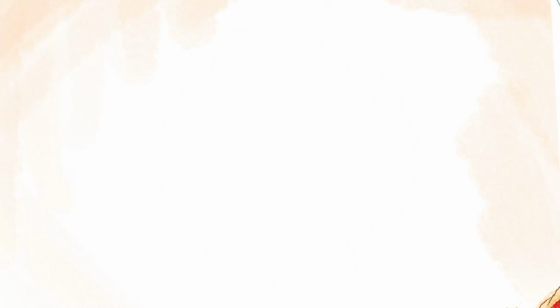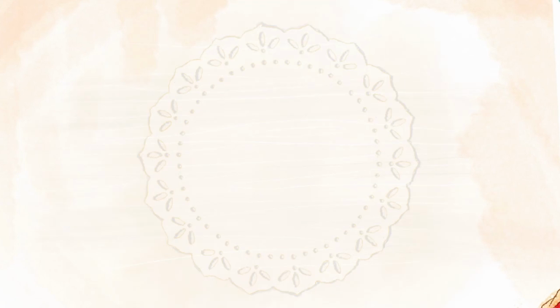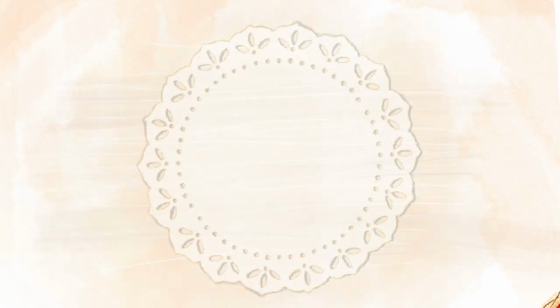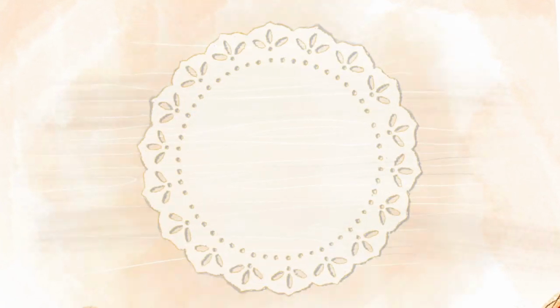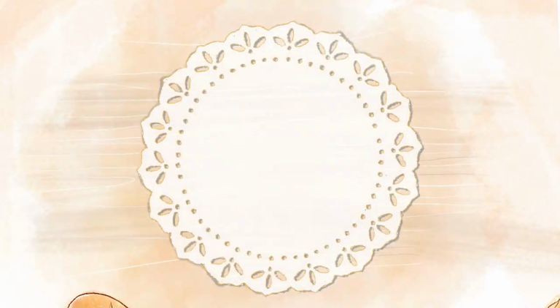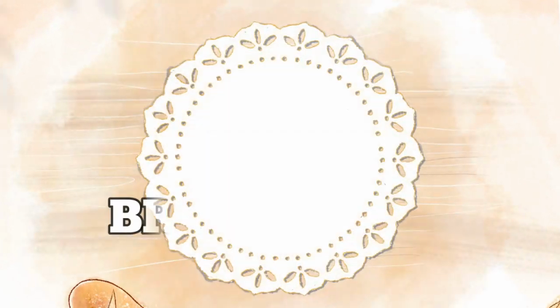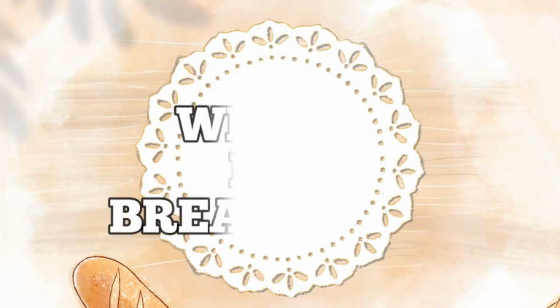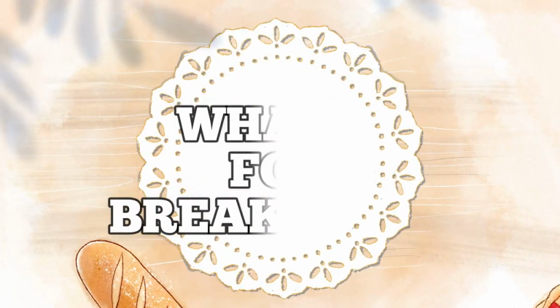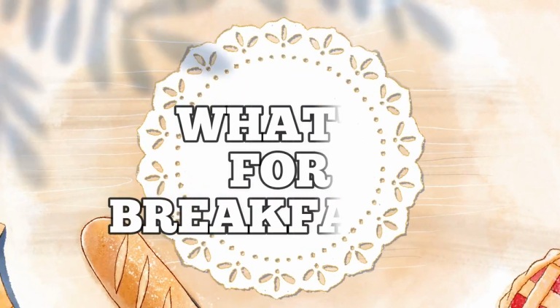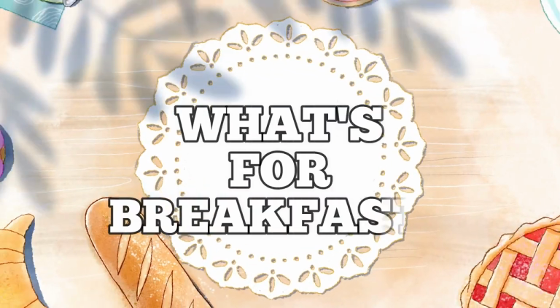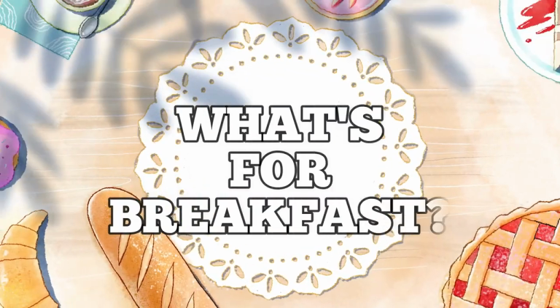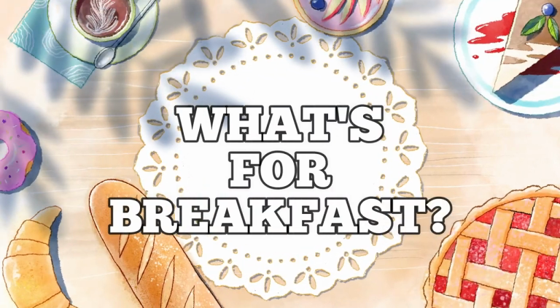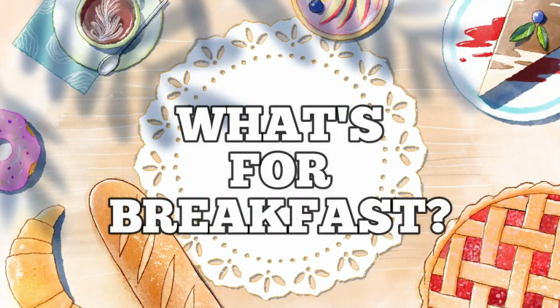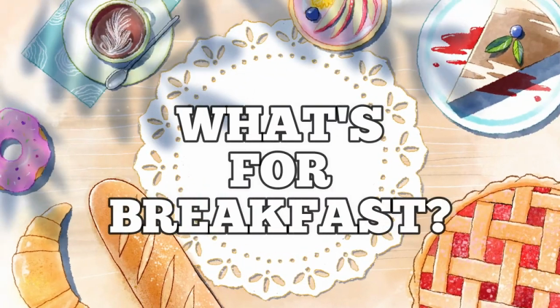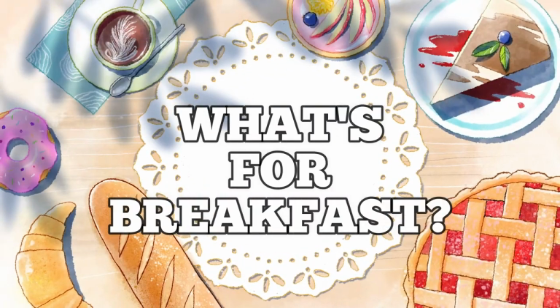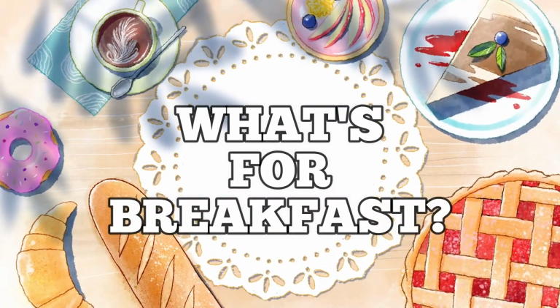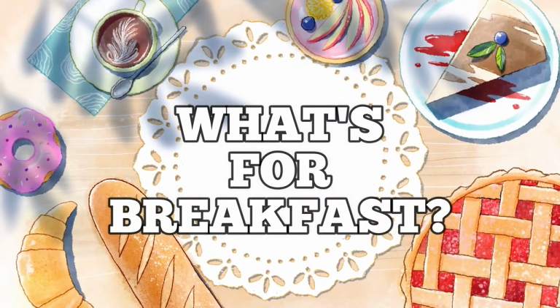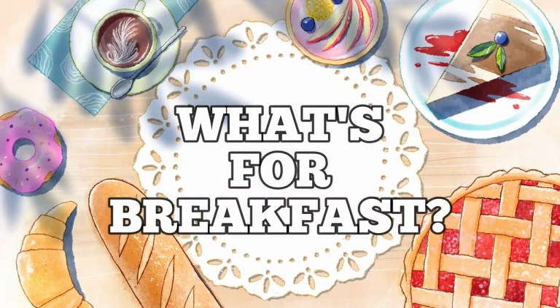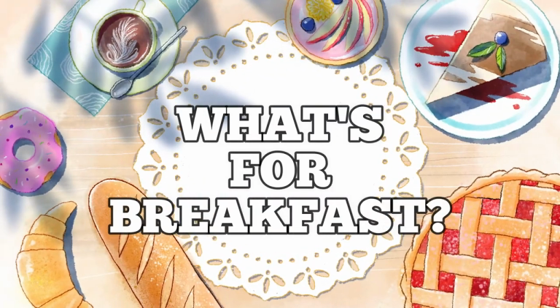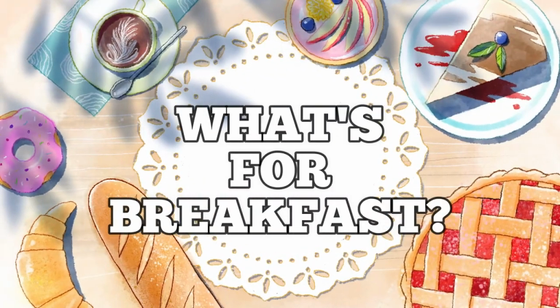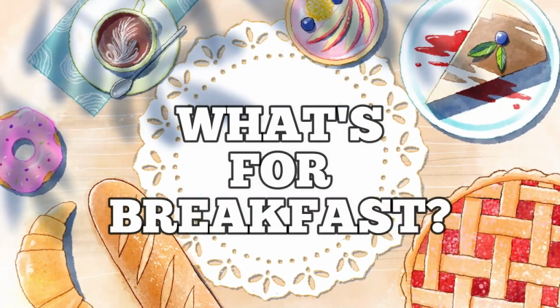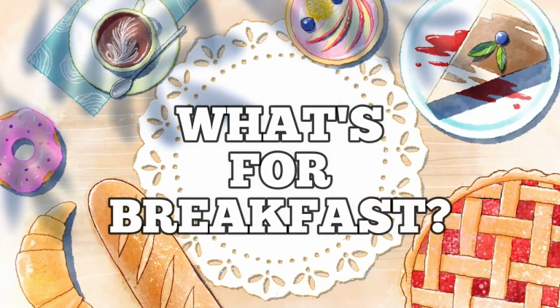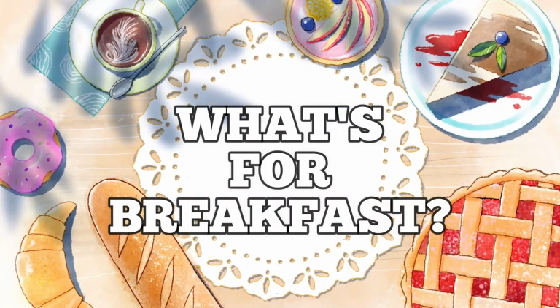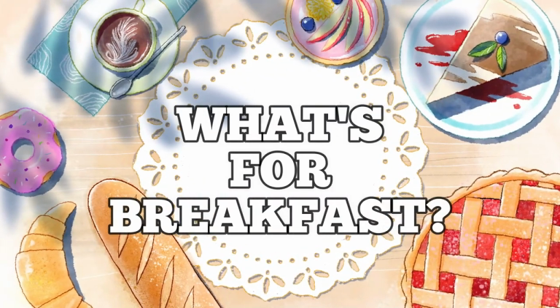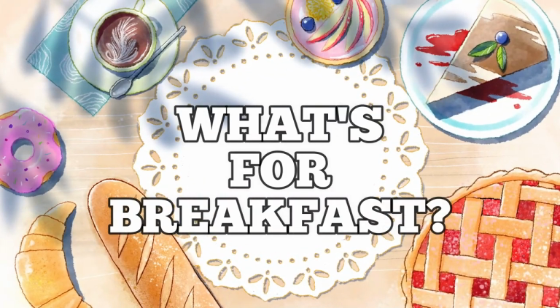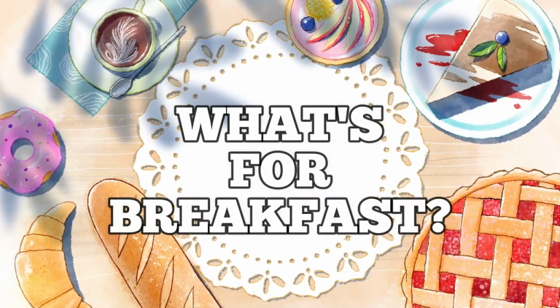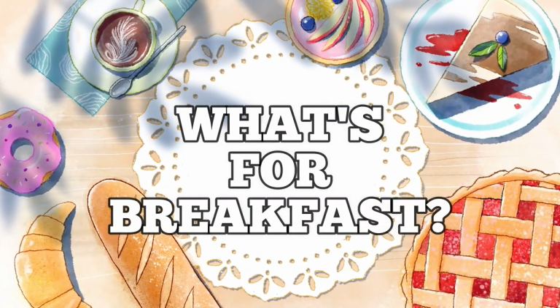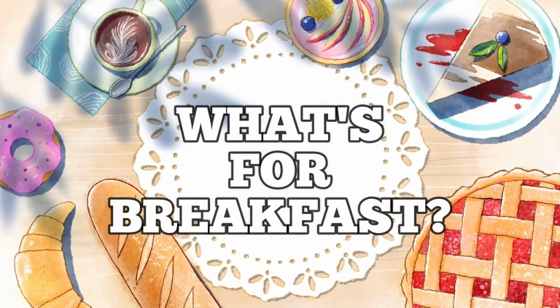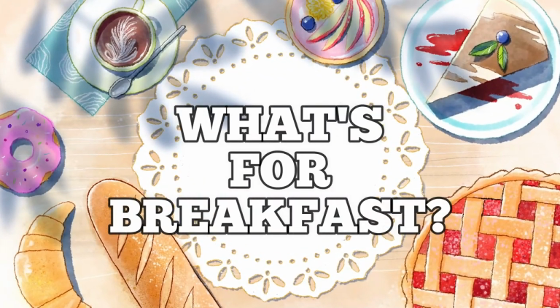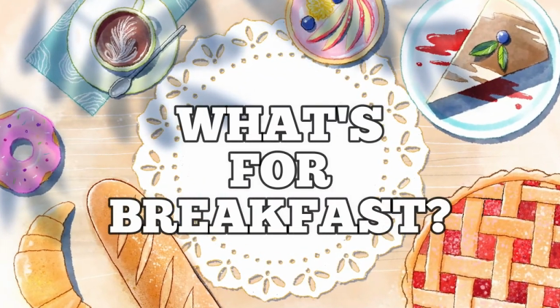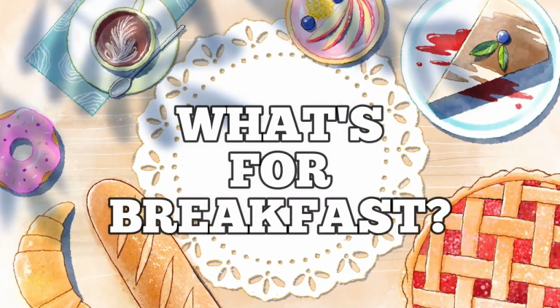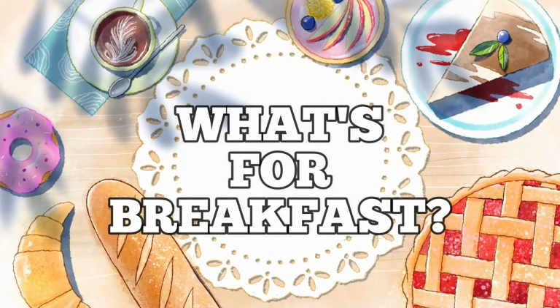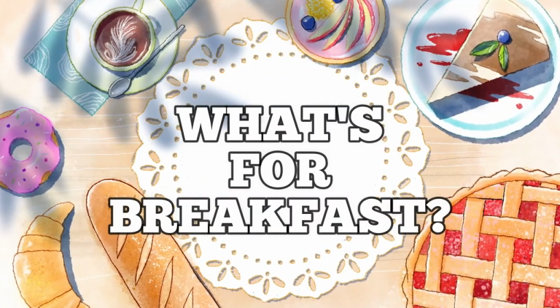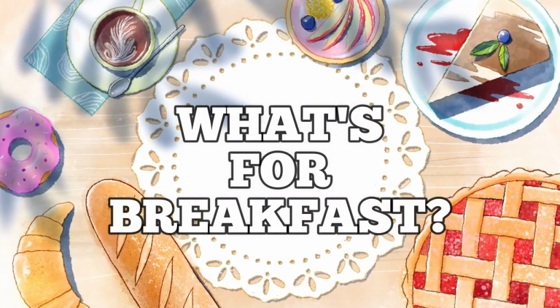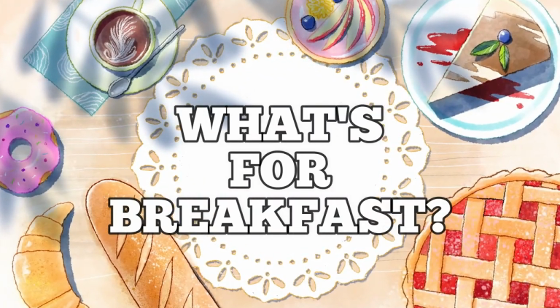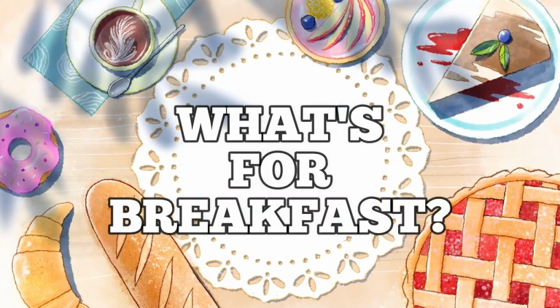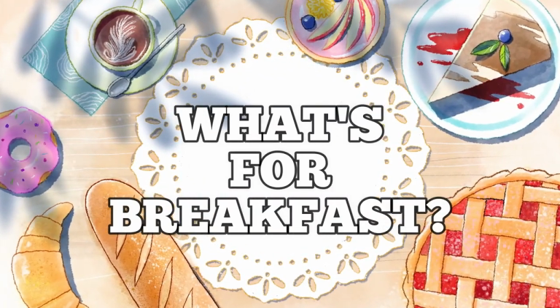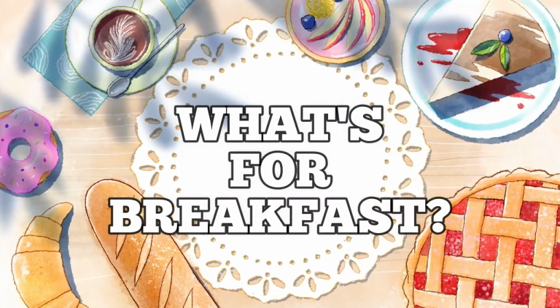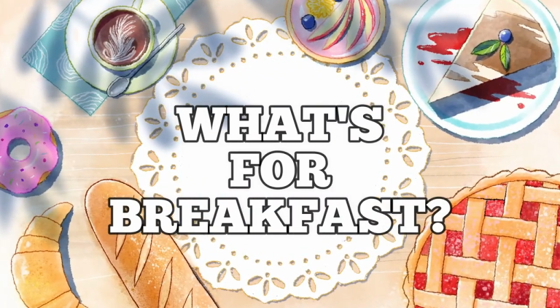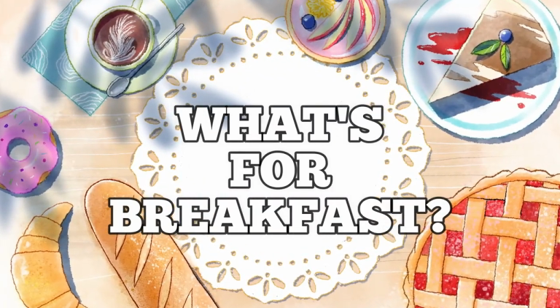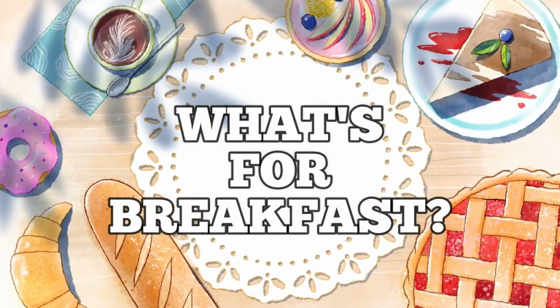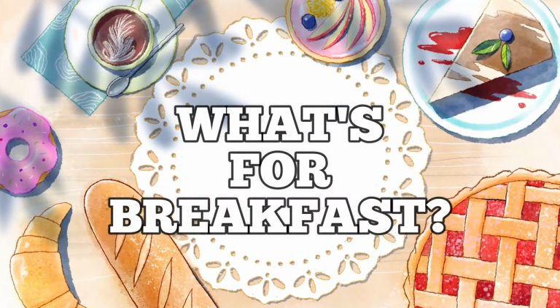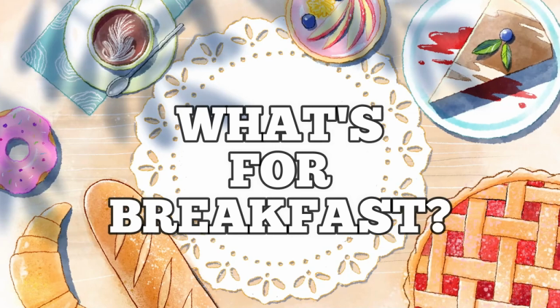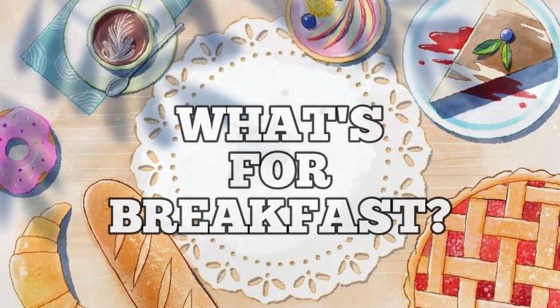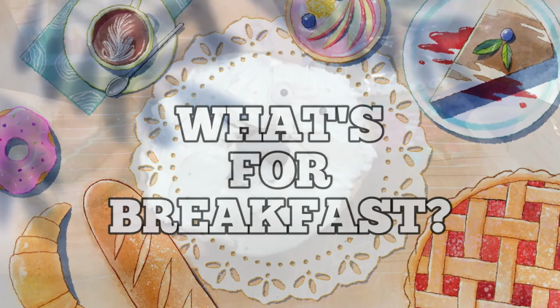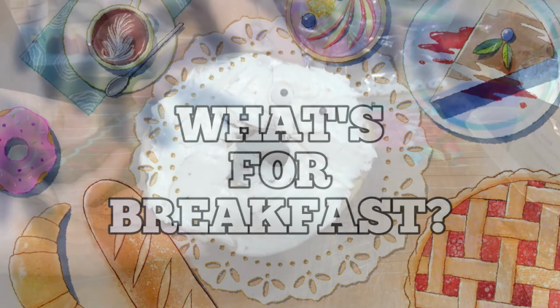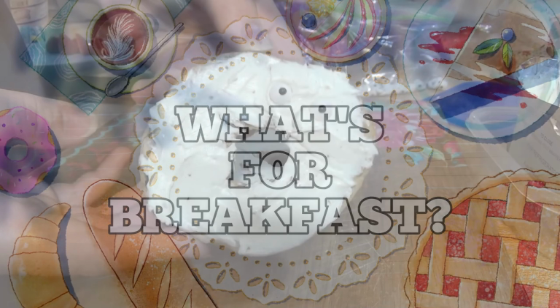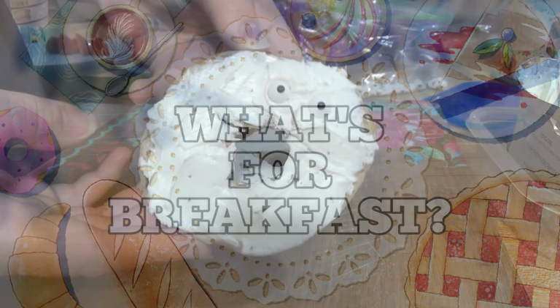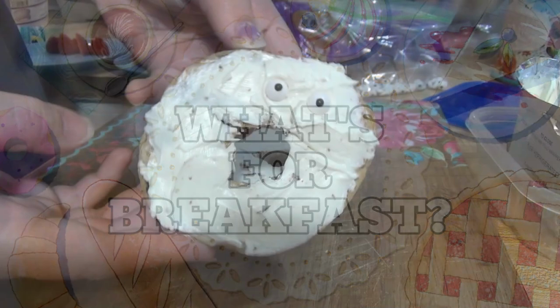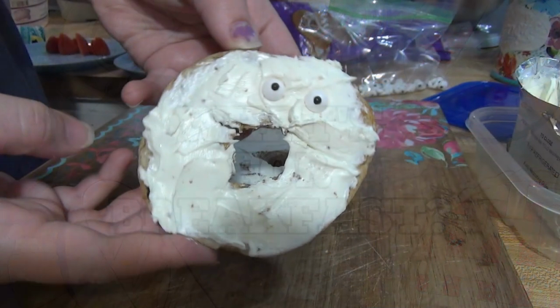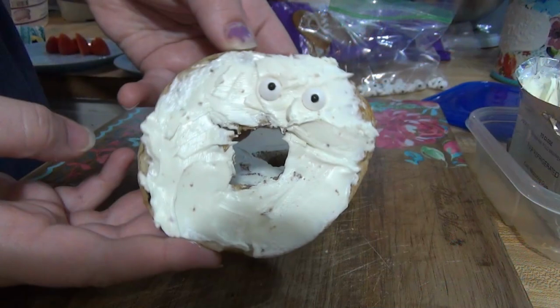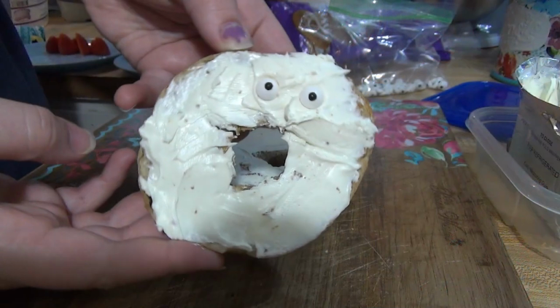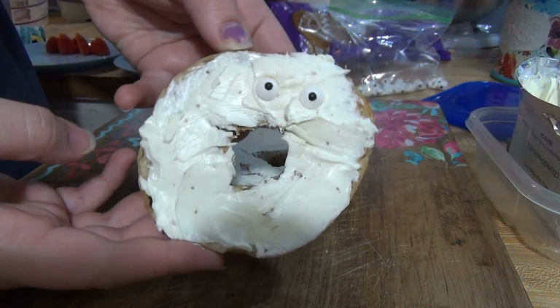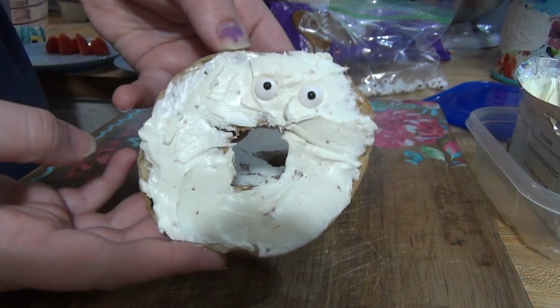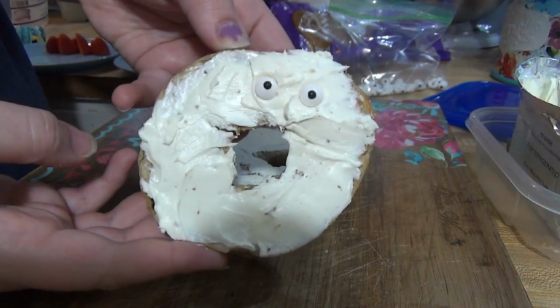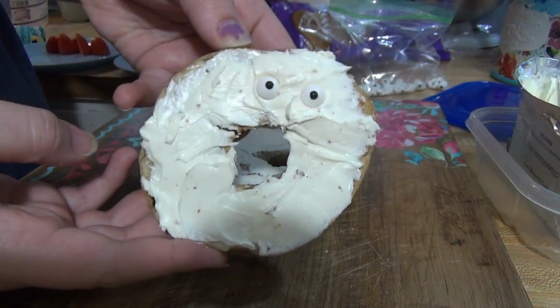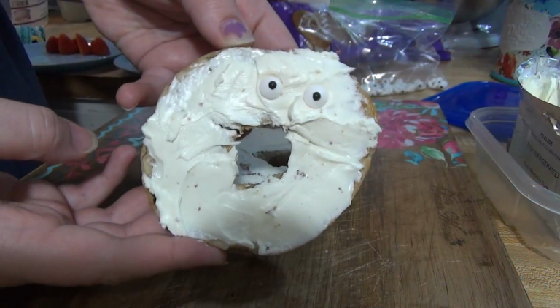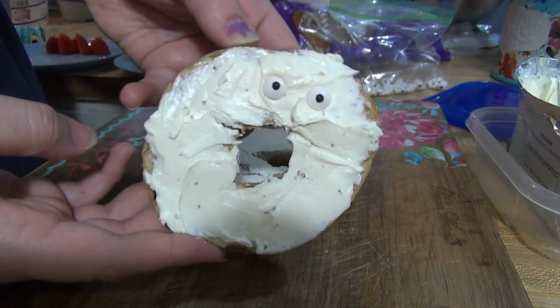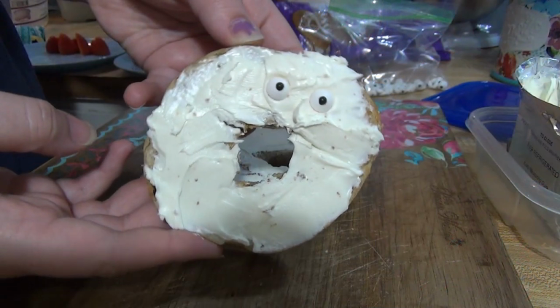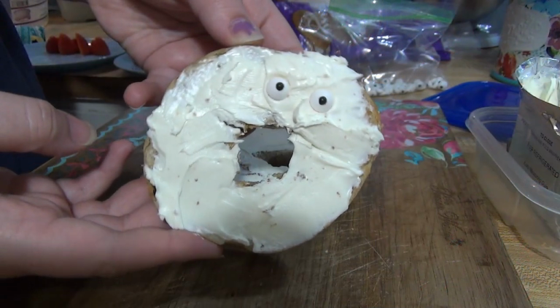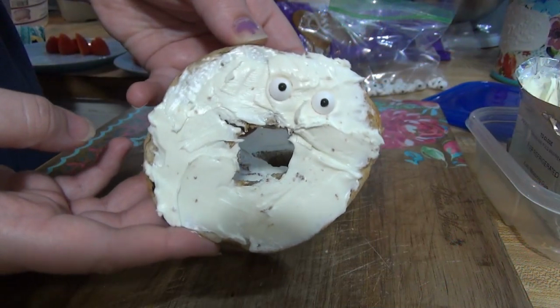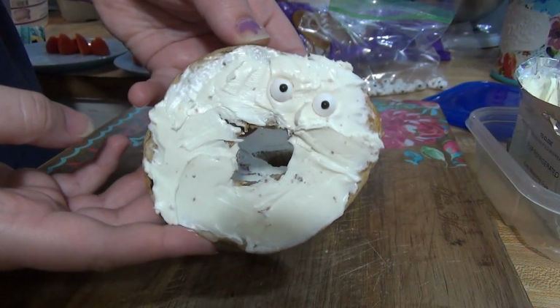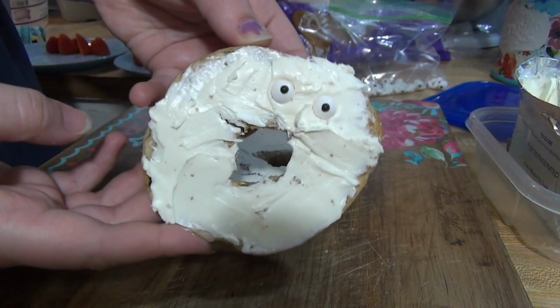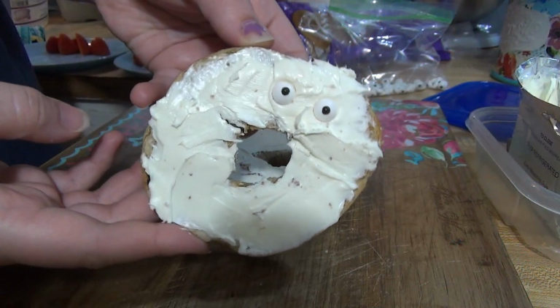Hey guys, welcome back to my channel. If you're new here, hello and welcome. I am Taylor. Today I'm going to be sharing a Halloween what's for breakfast video.